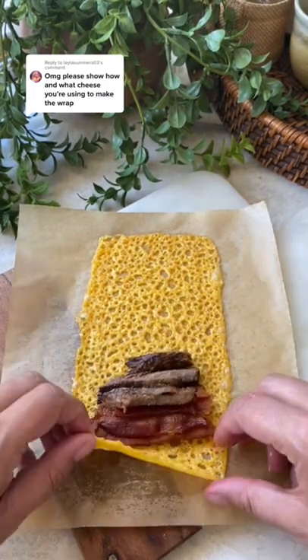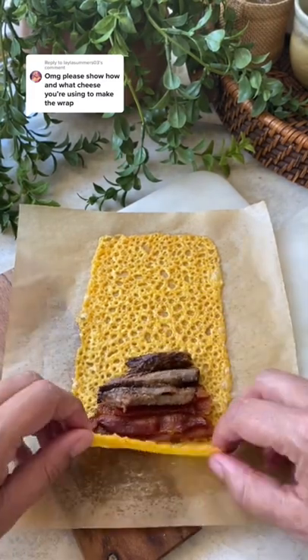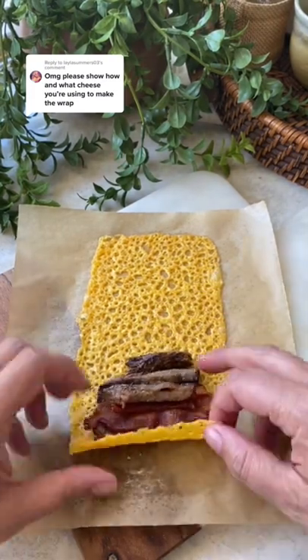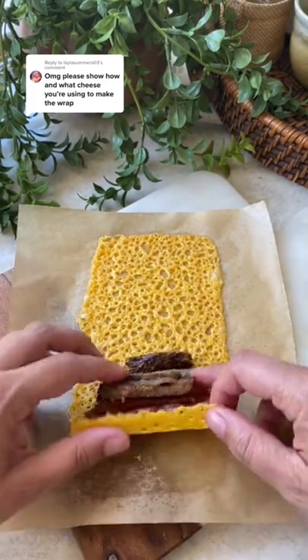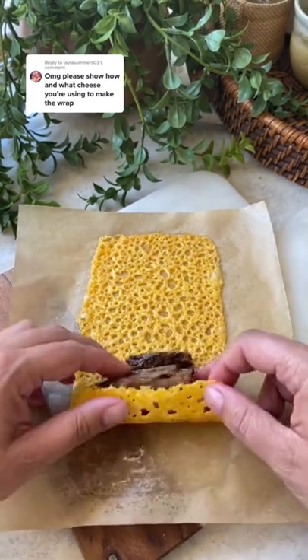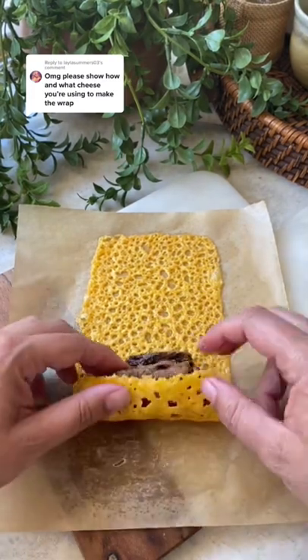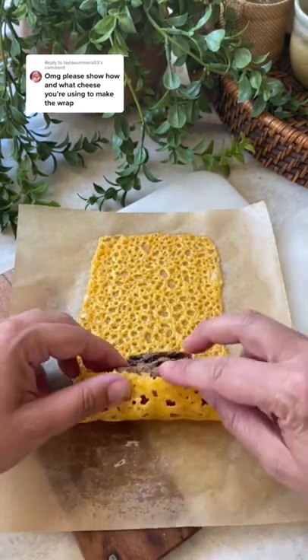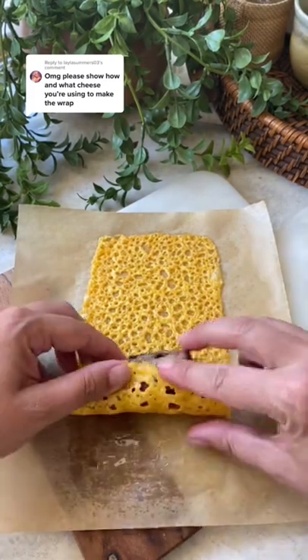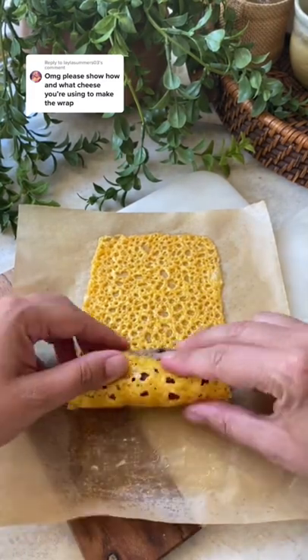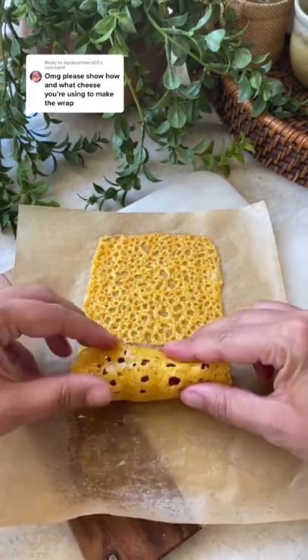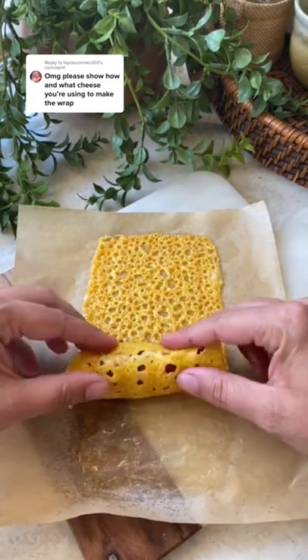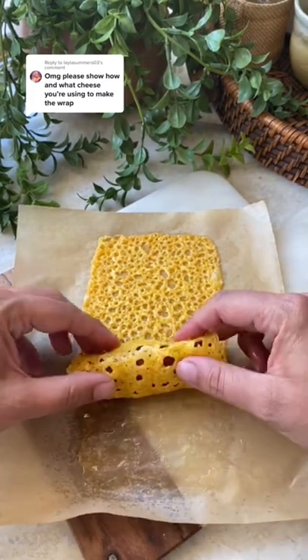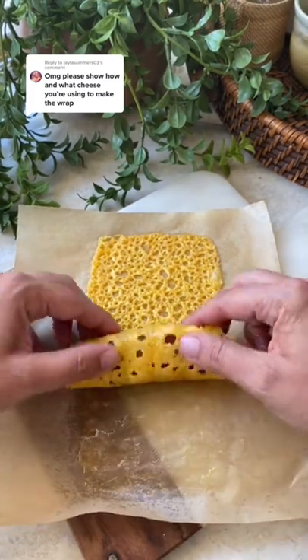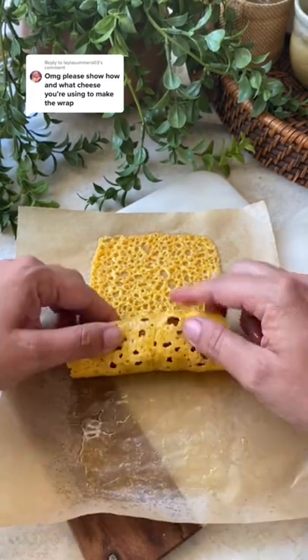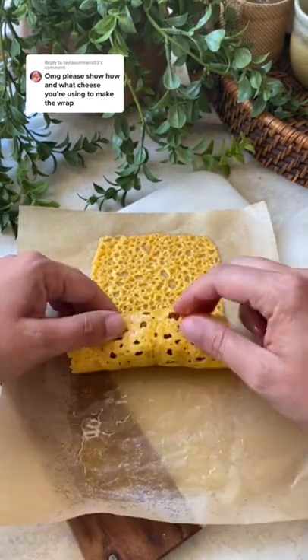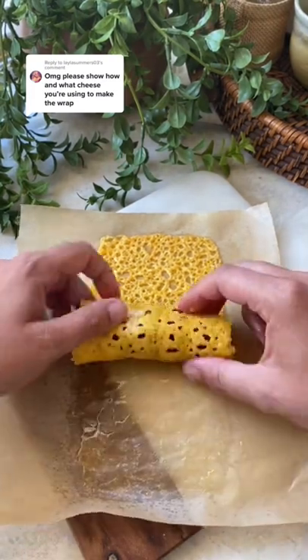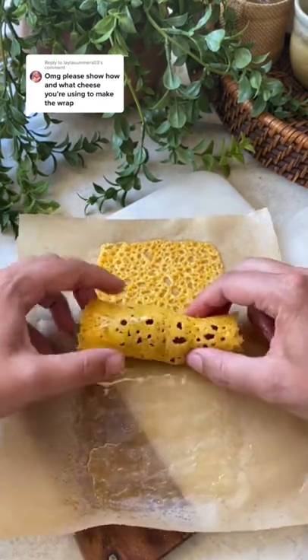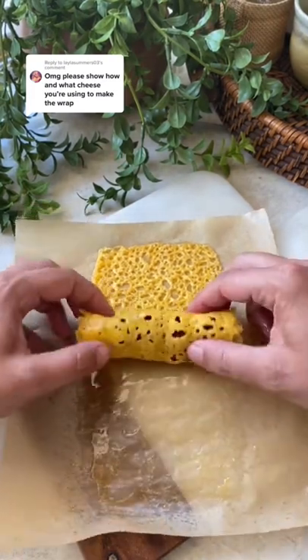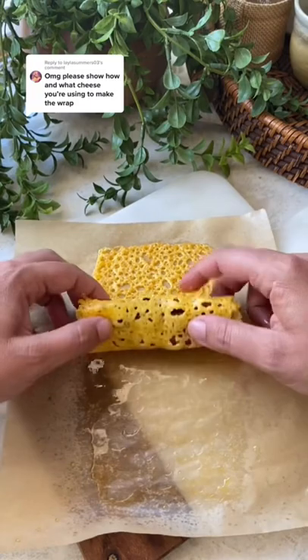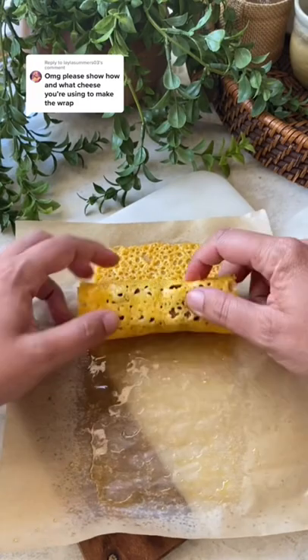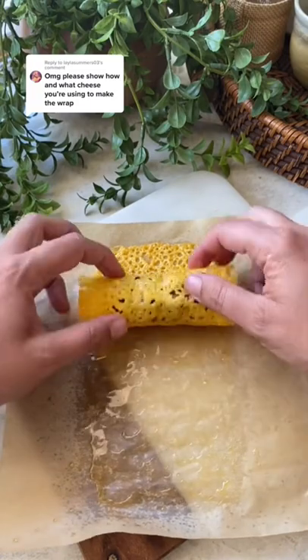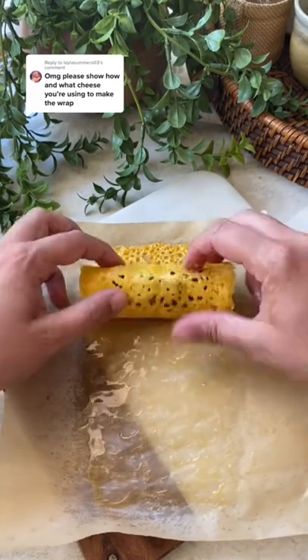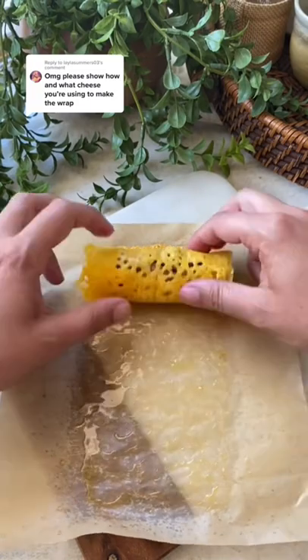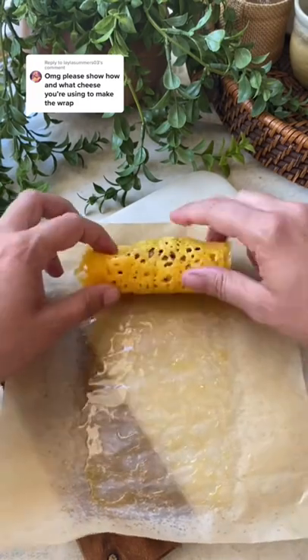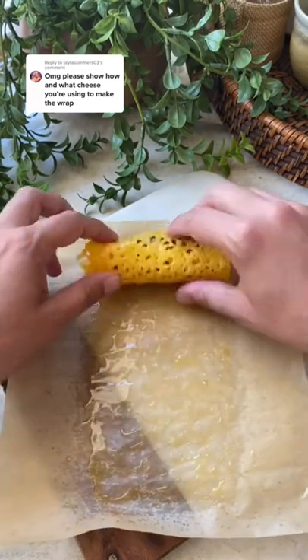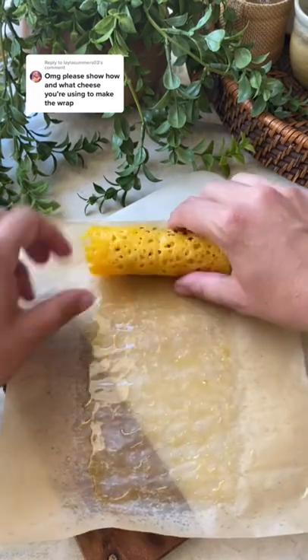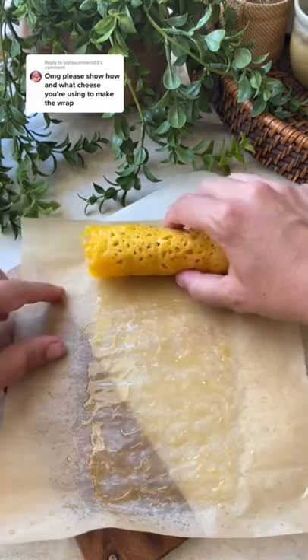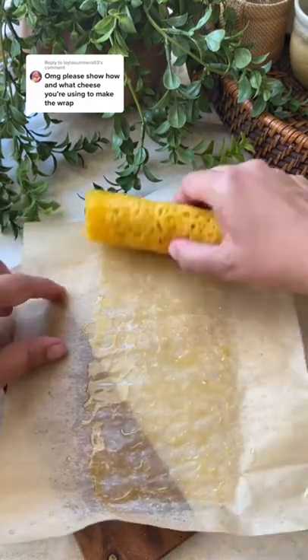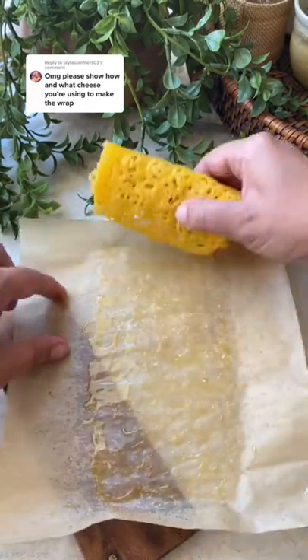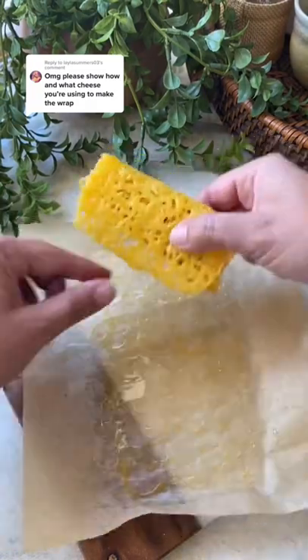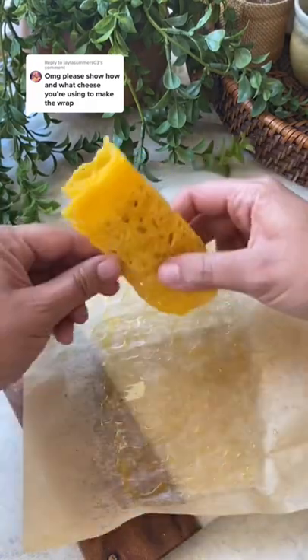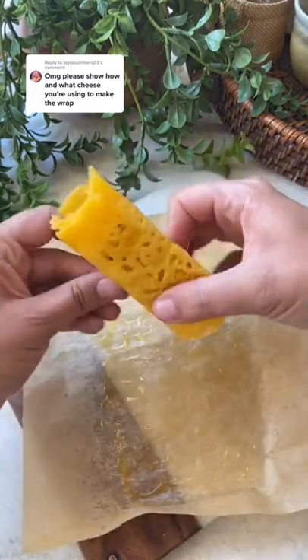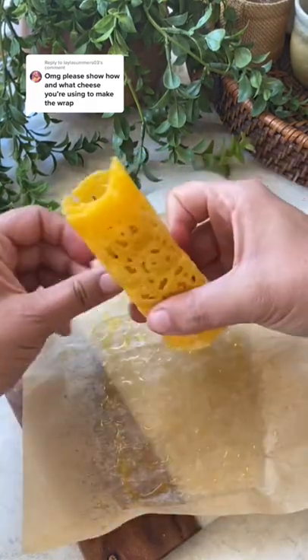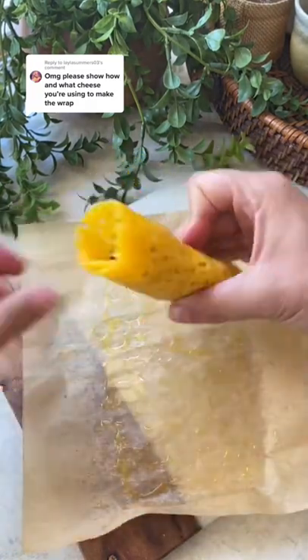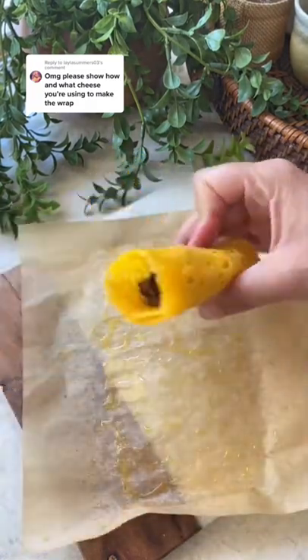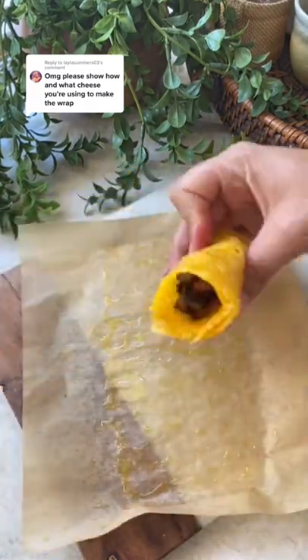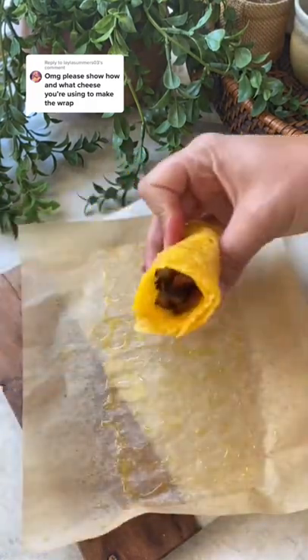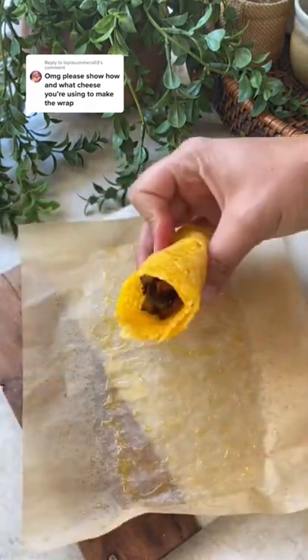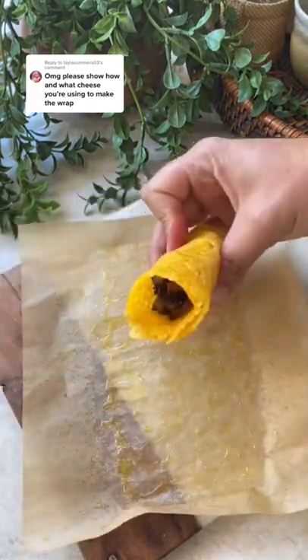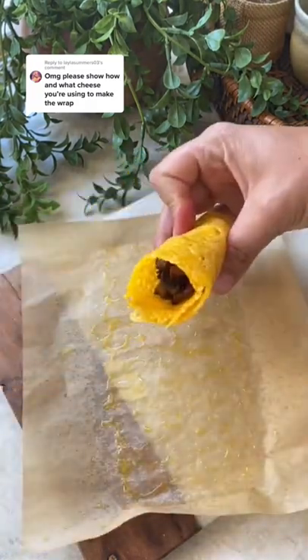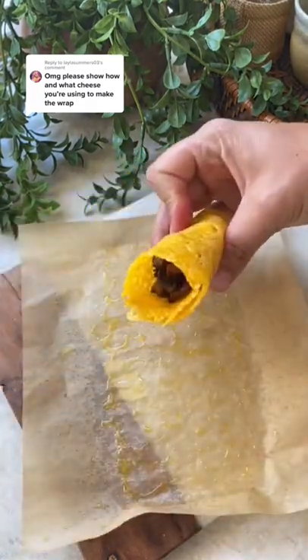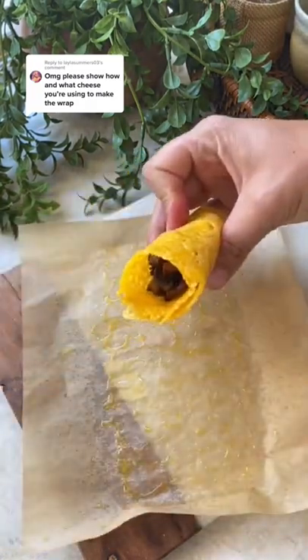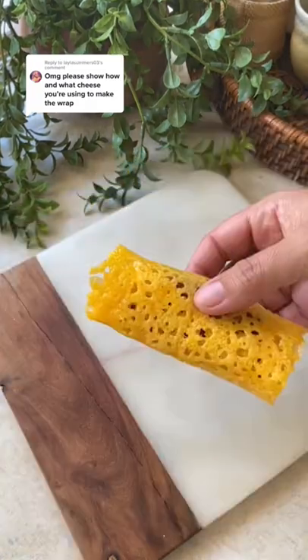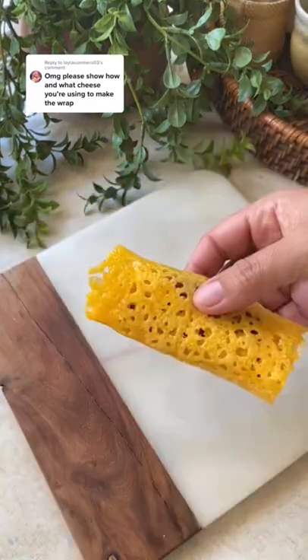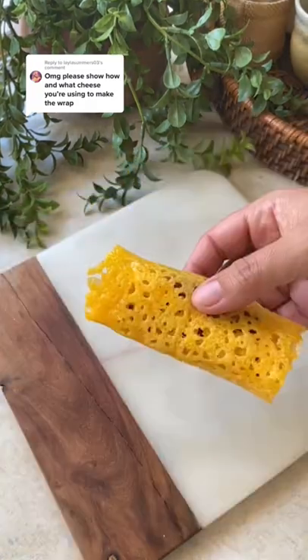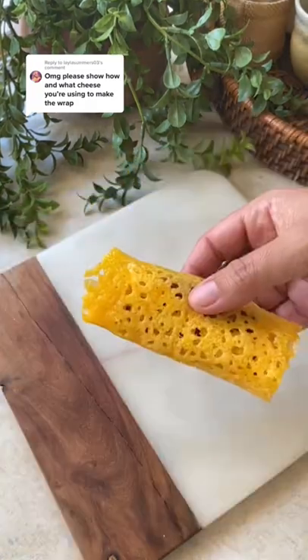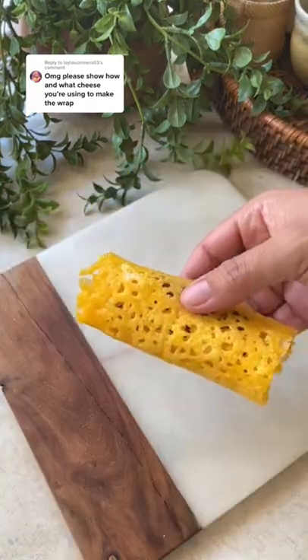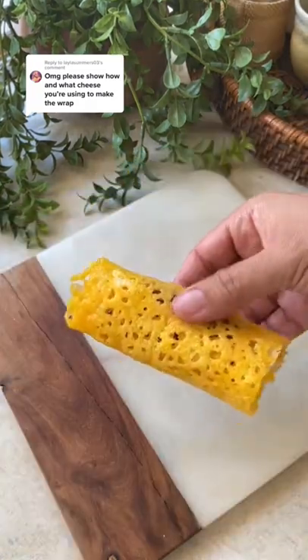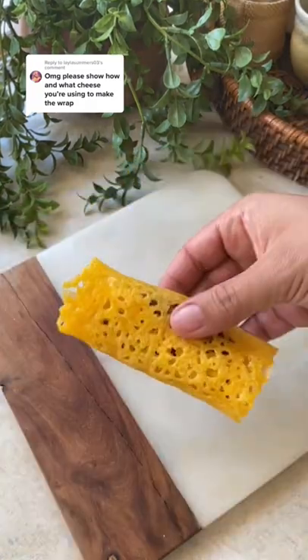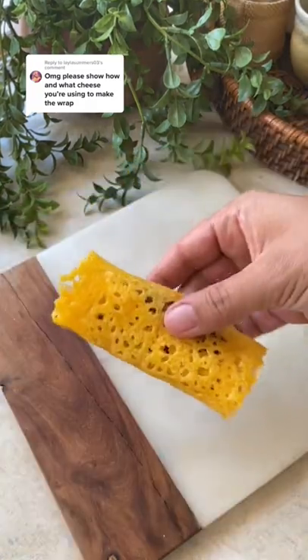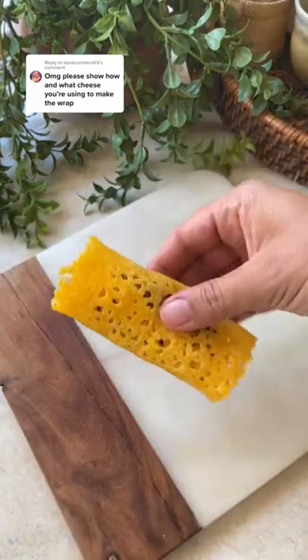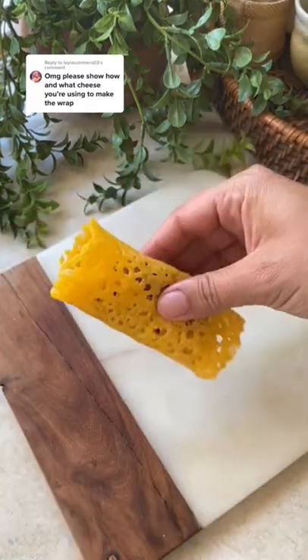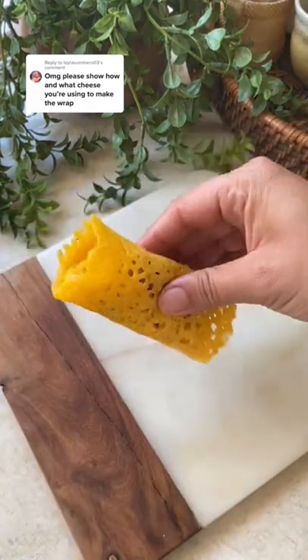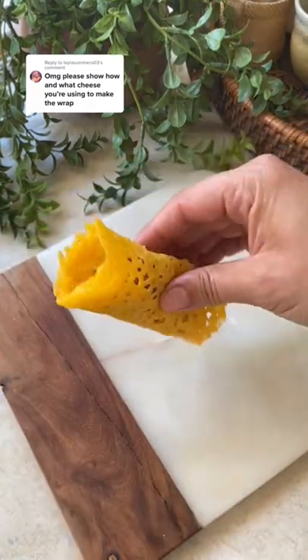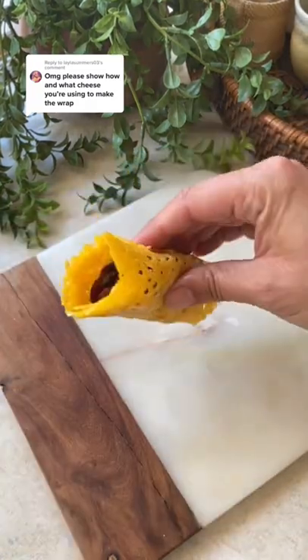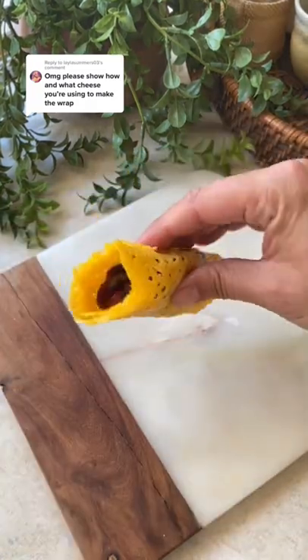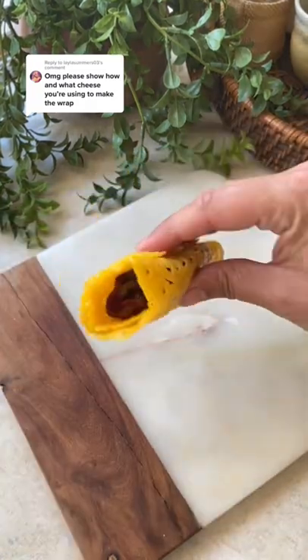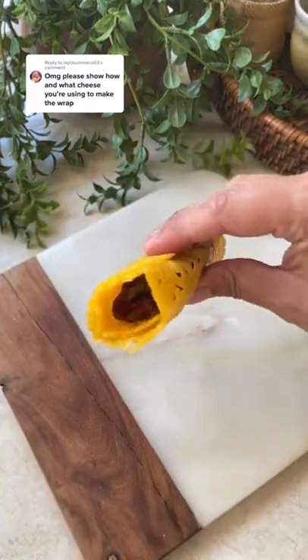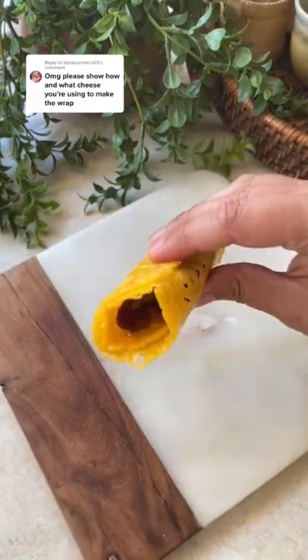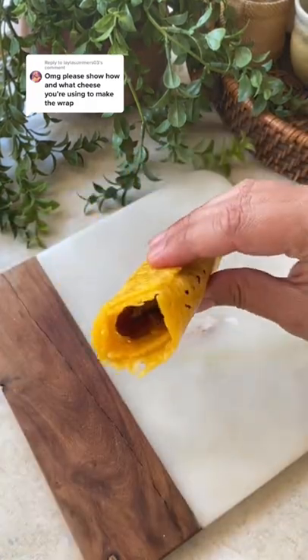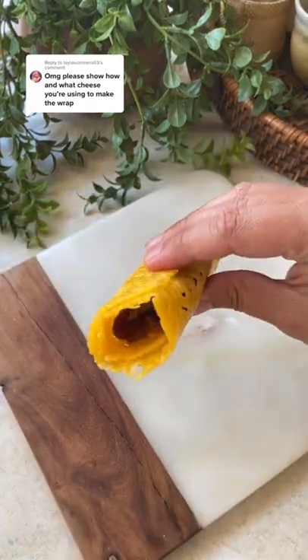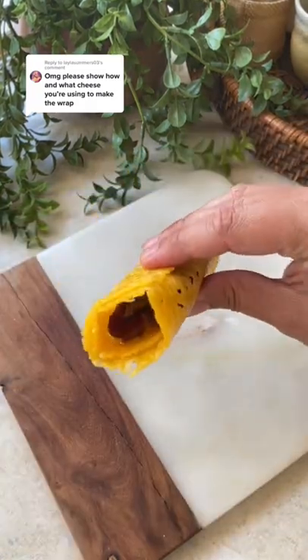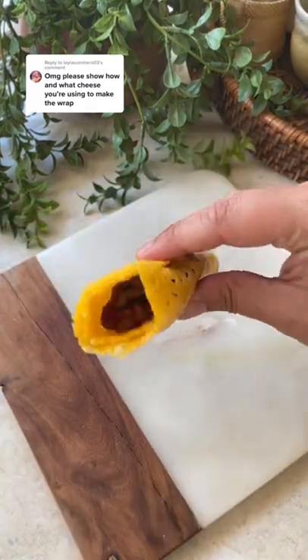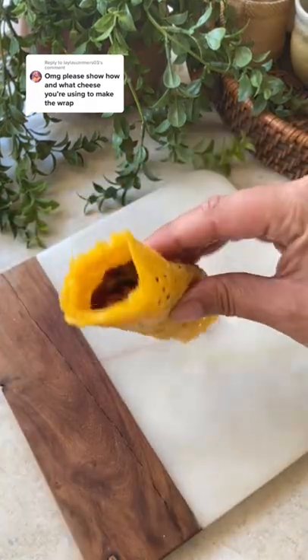They are great for meal prepping. Just make a whole batch and keep them in the fridge. They will stay soft and bendy like this all week.